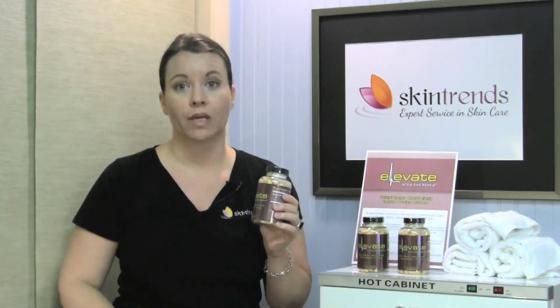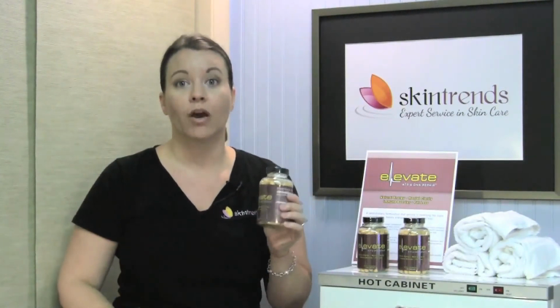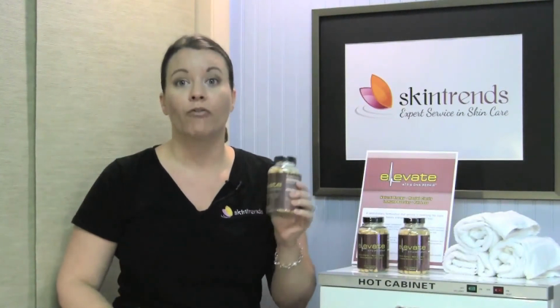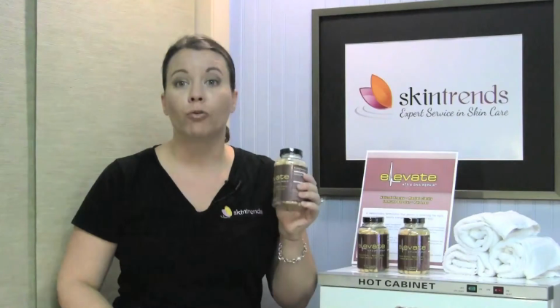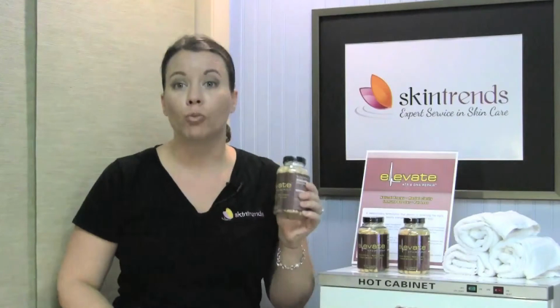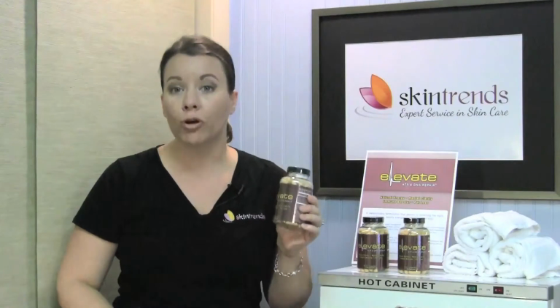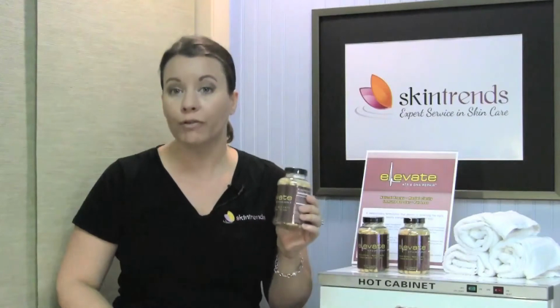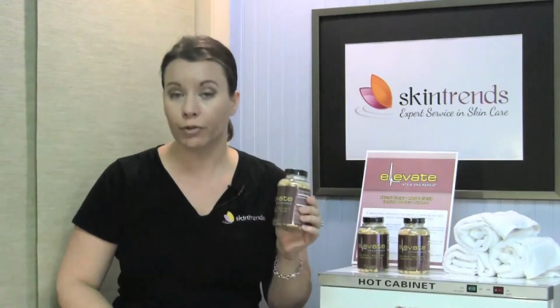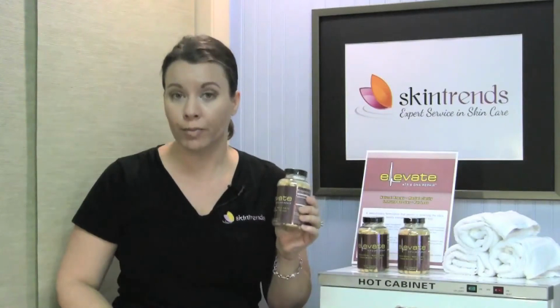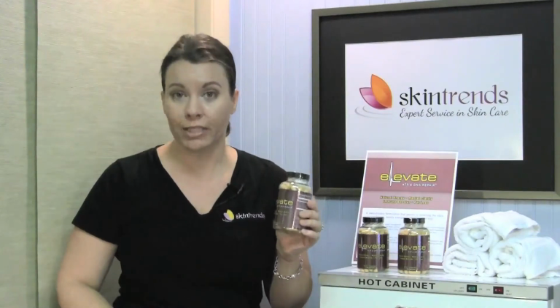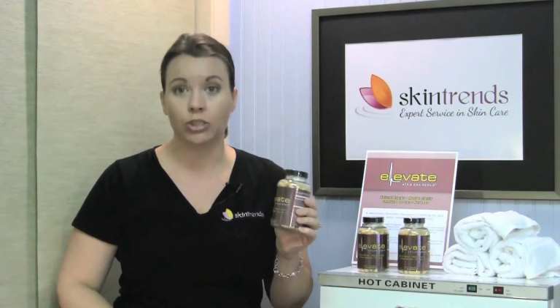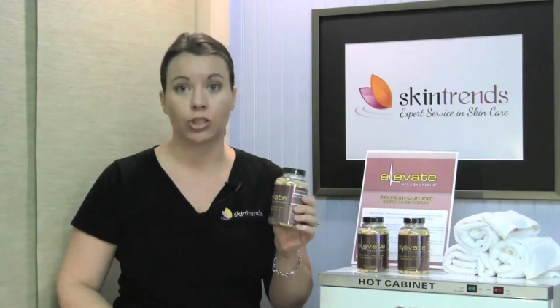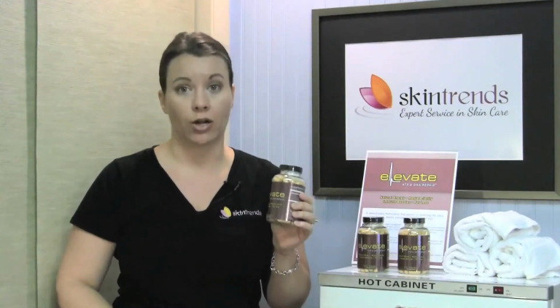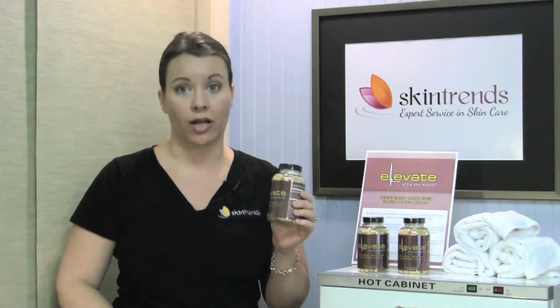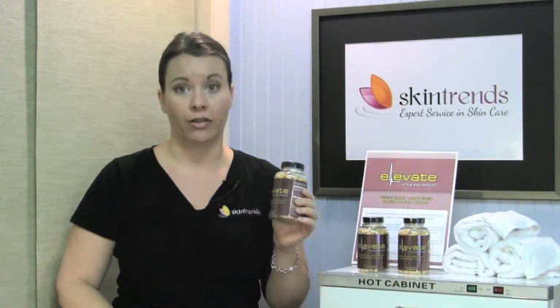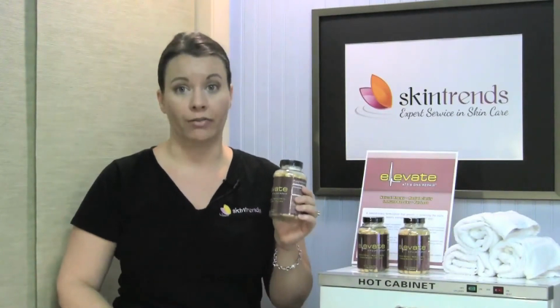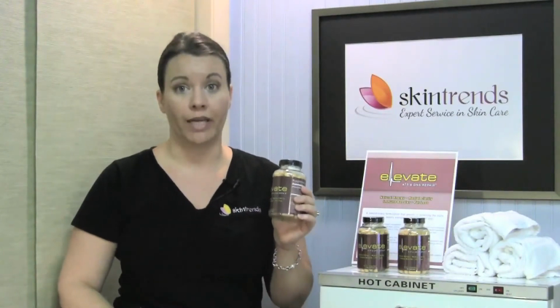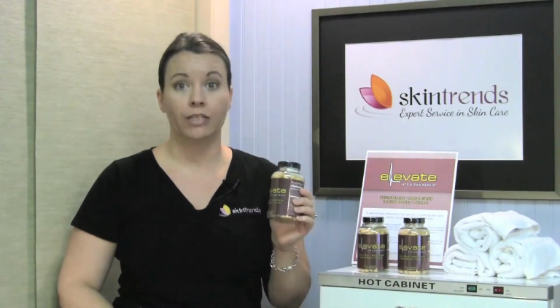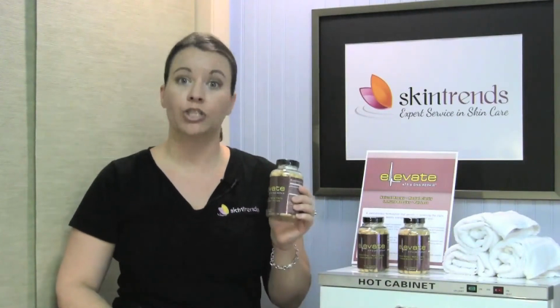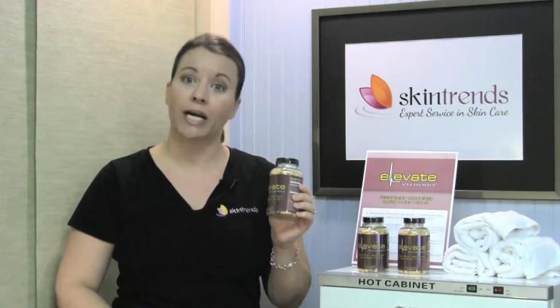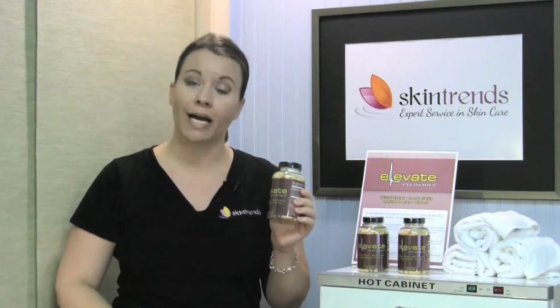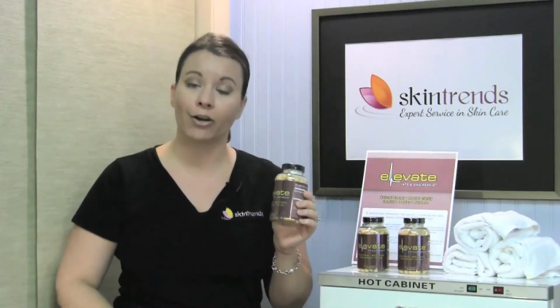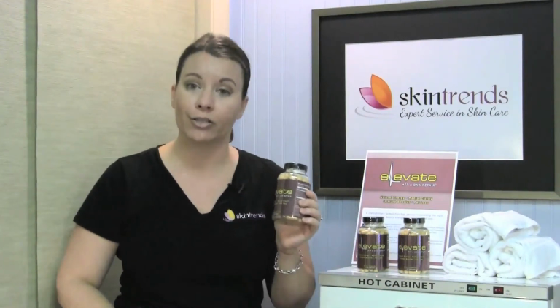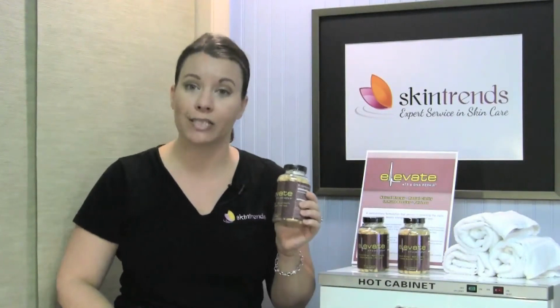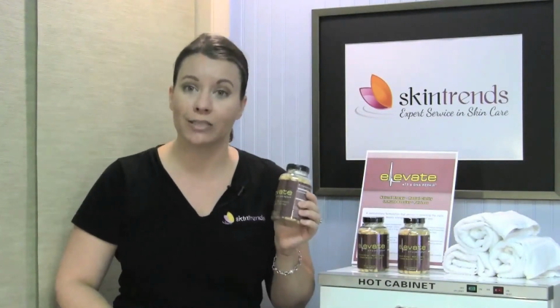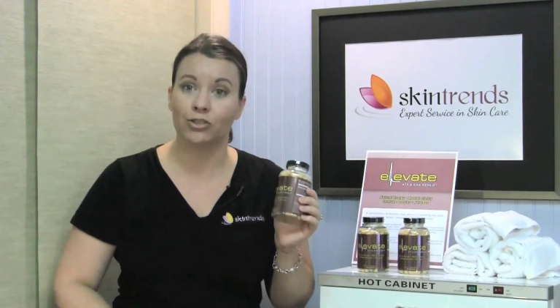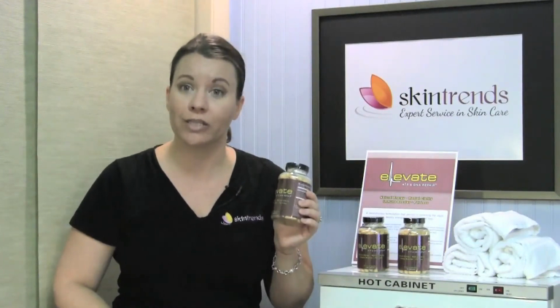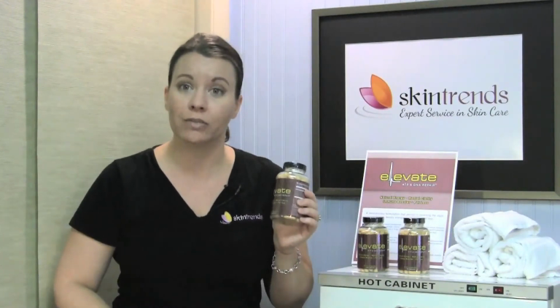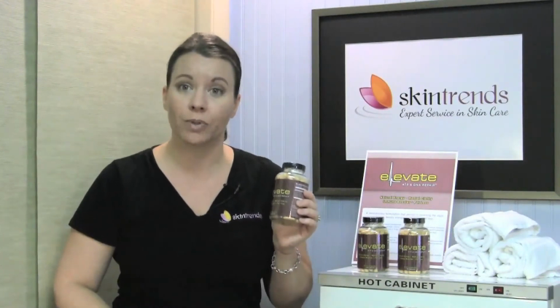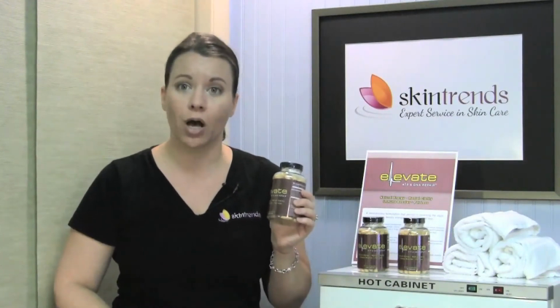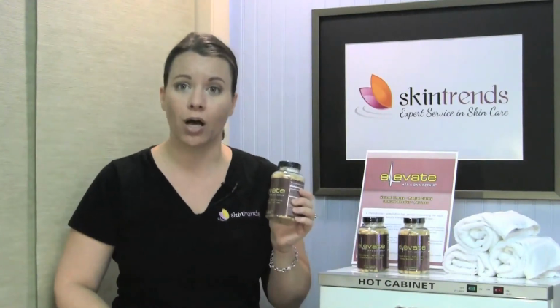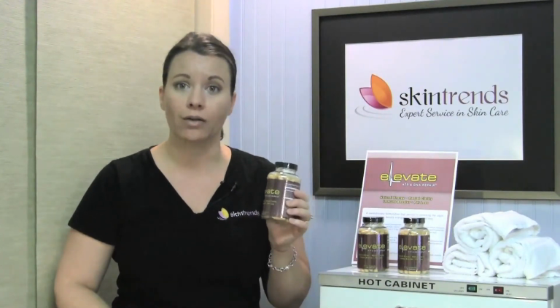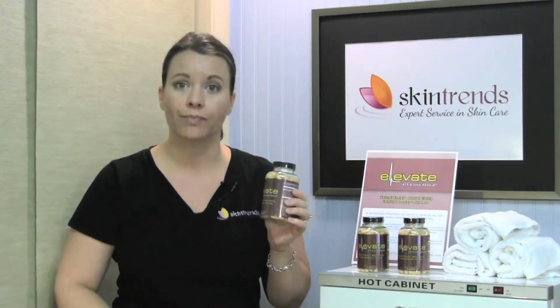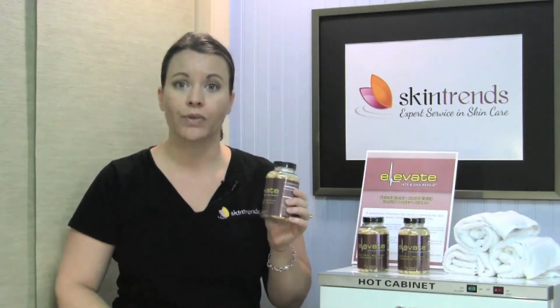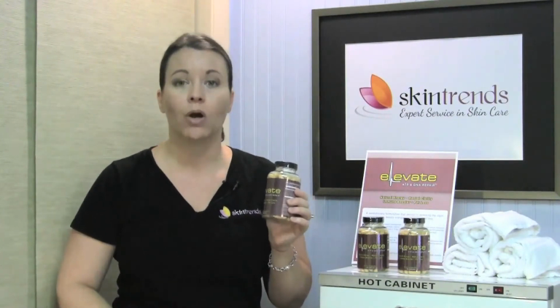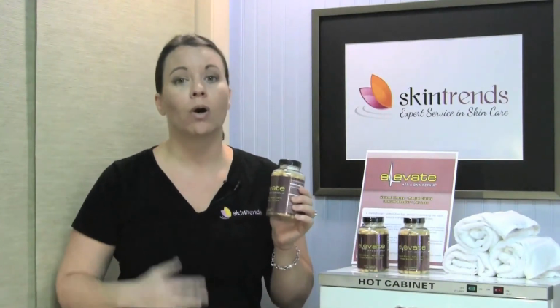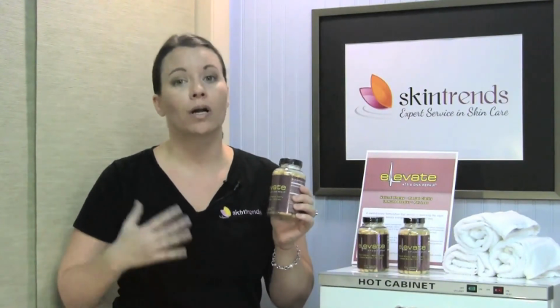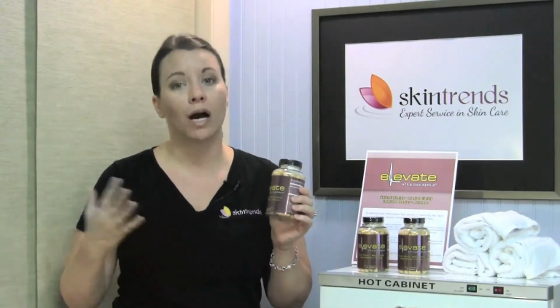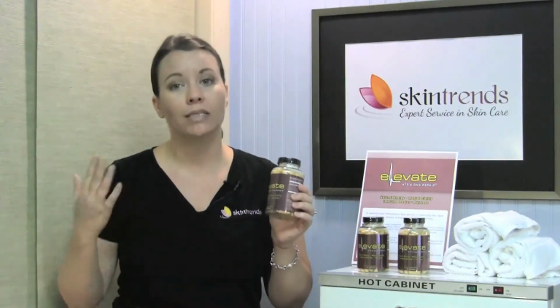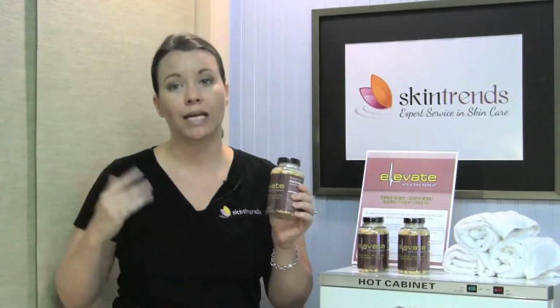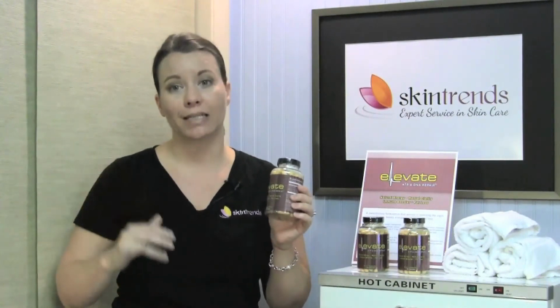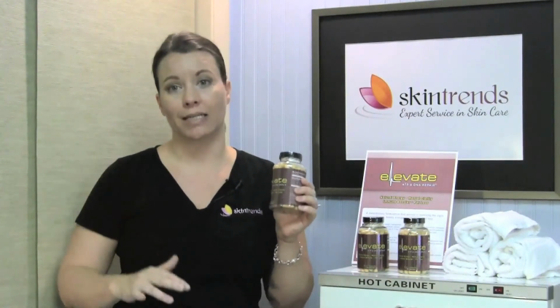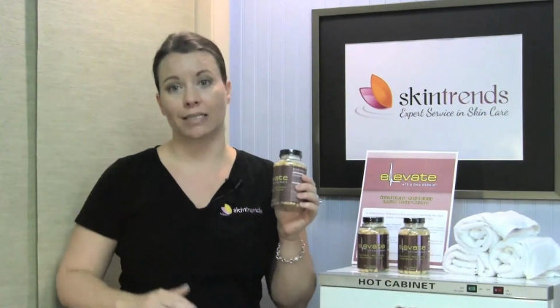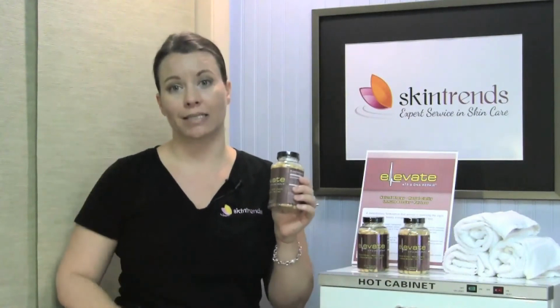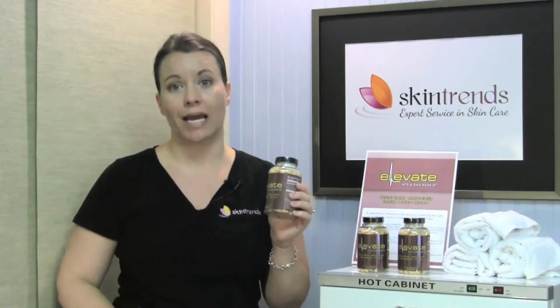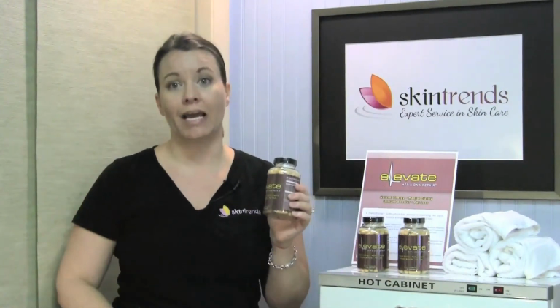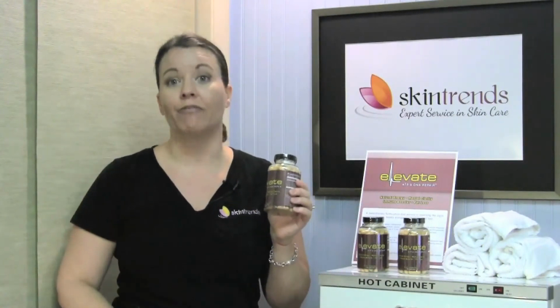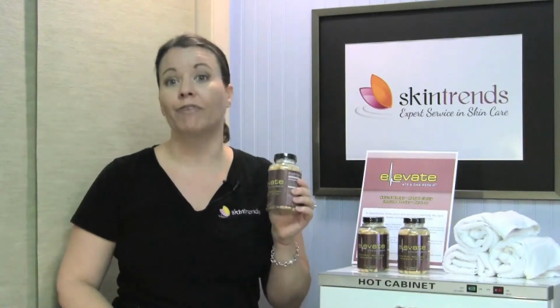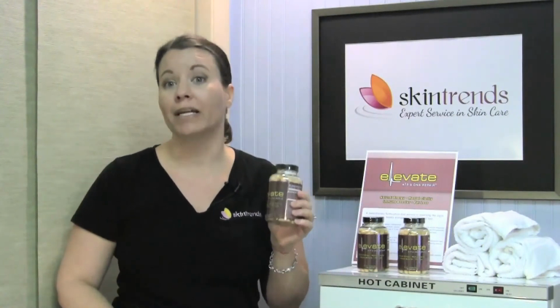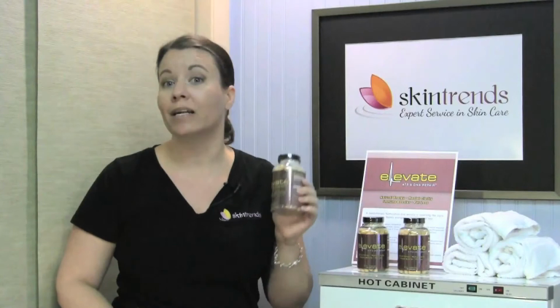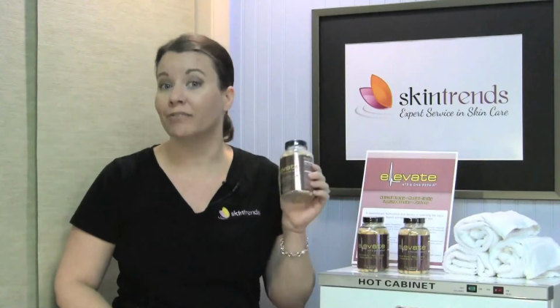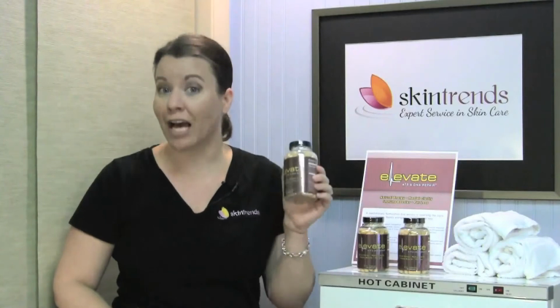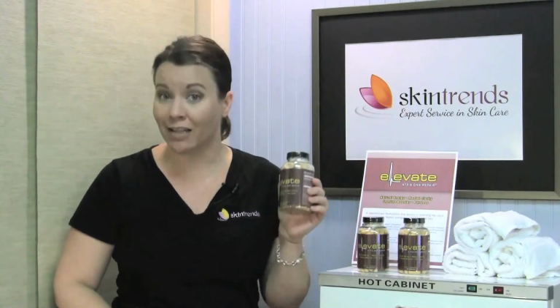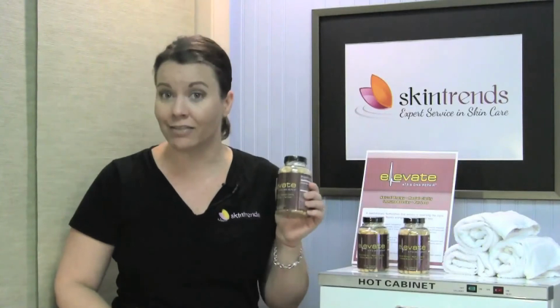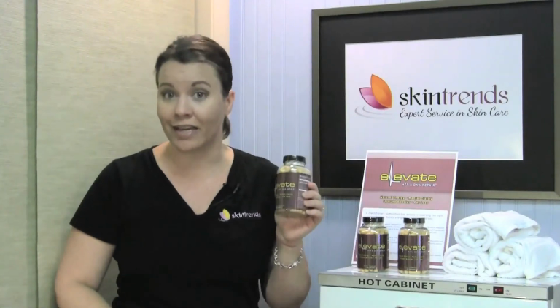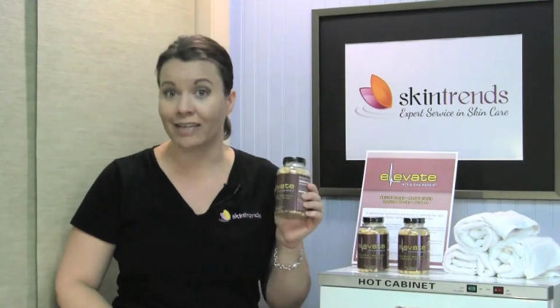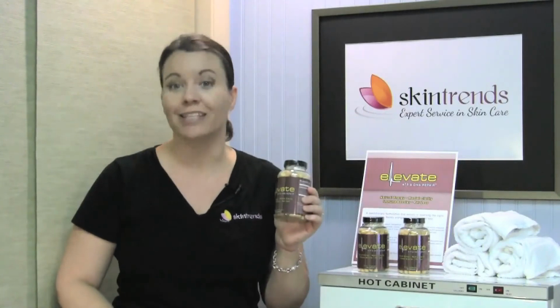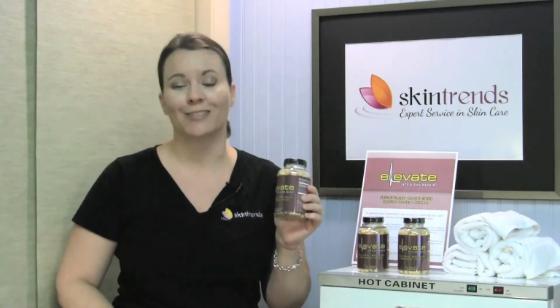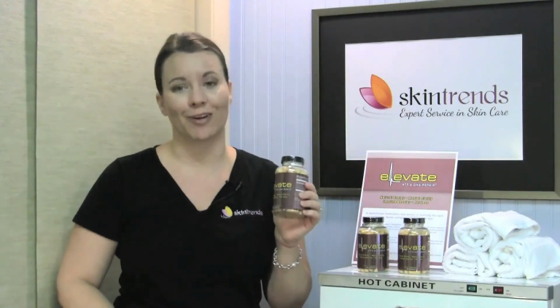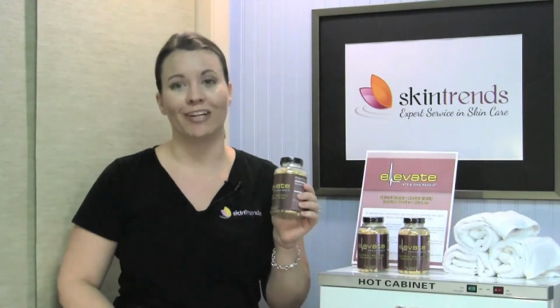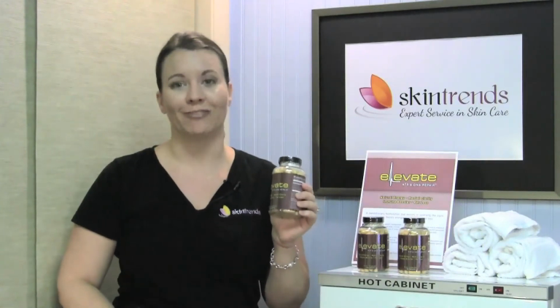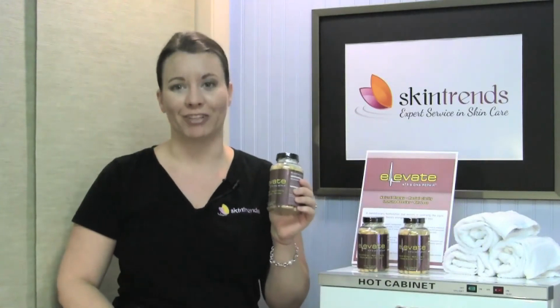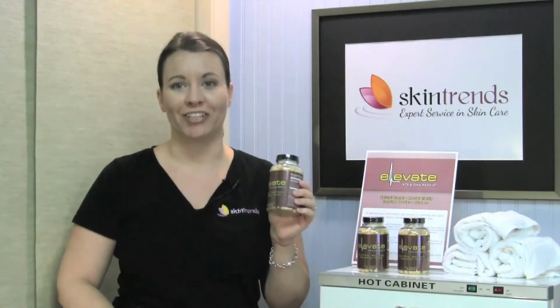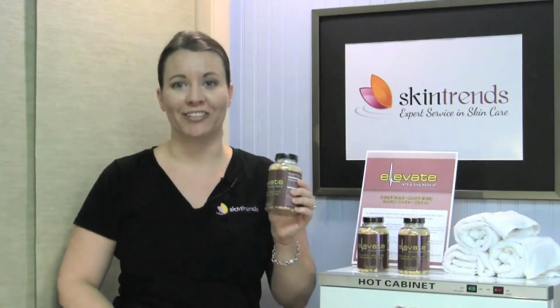For more information on Elevate, check out our Skin Trends blog or contact us today and find out if Elevate is right for you.